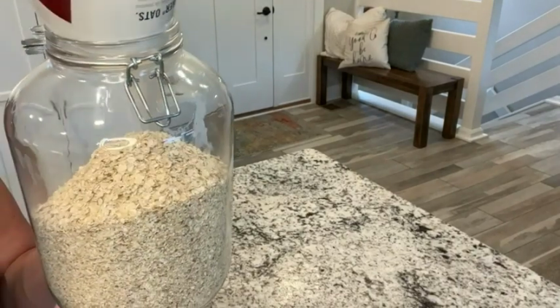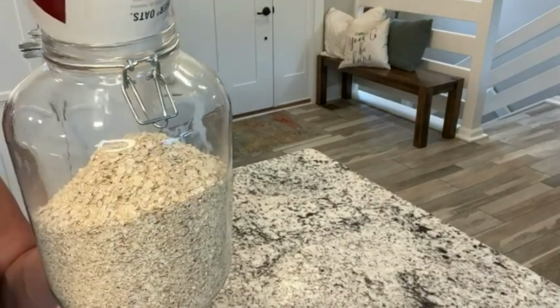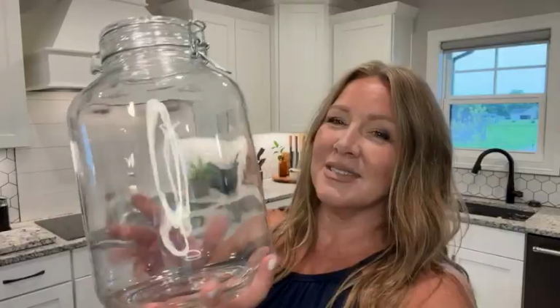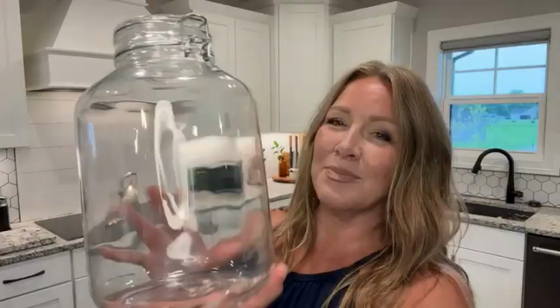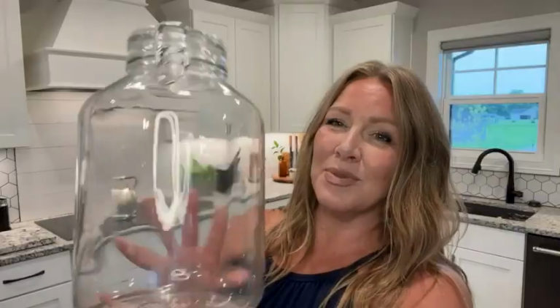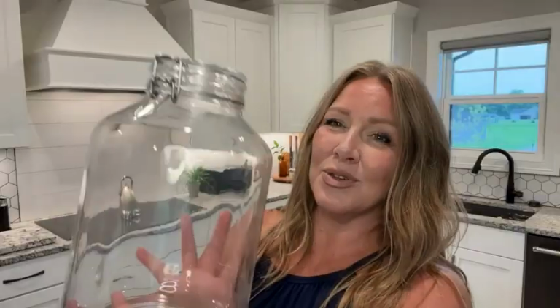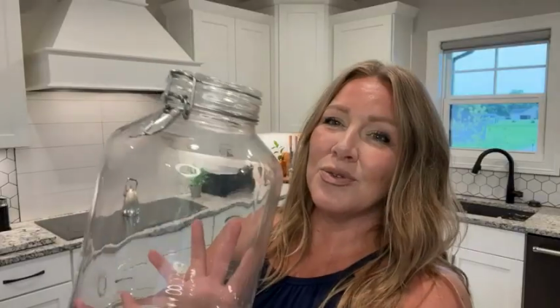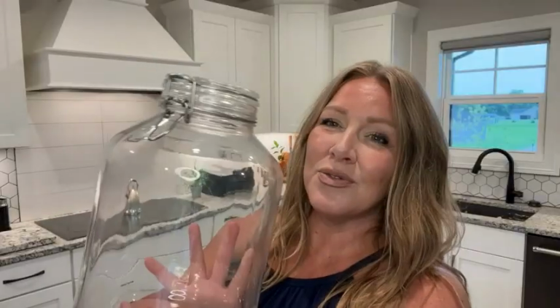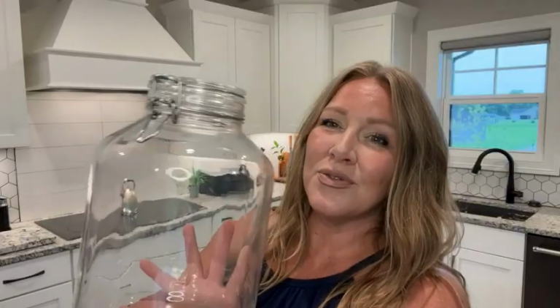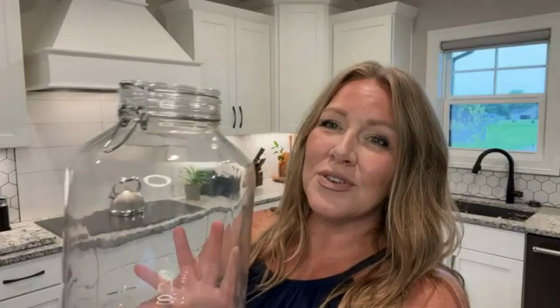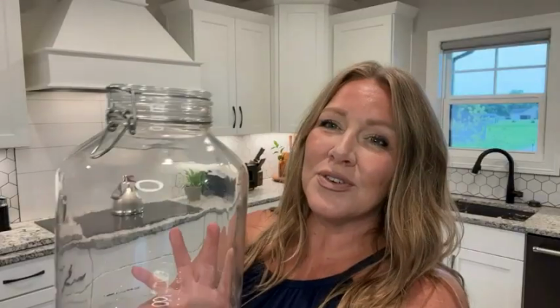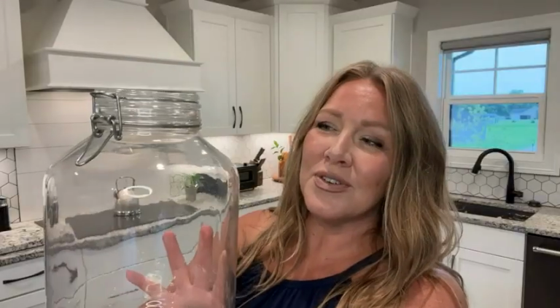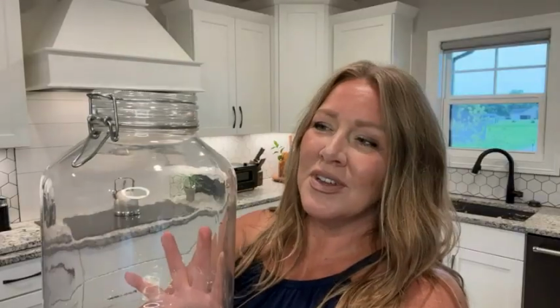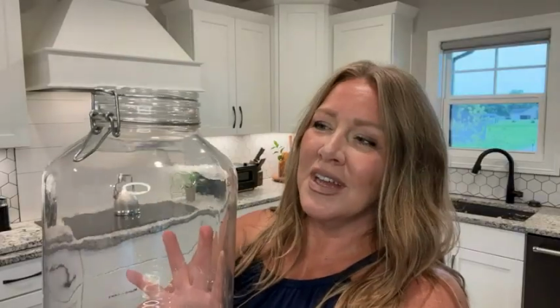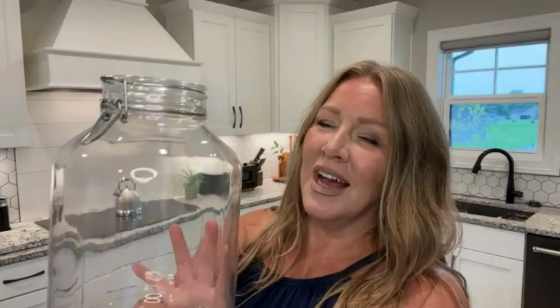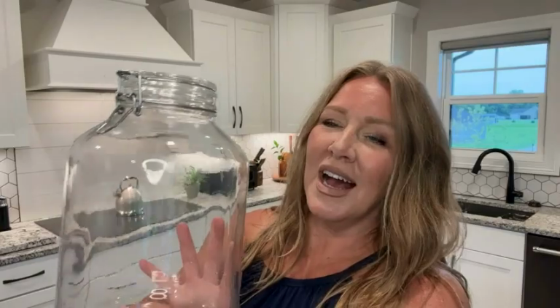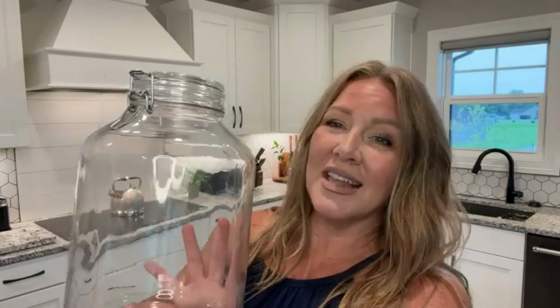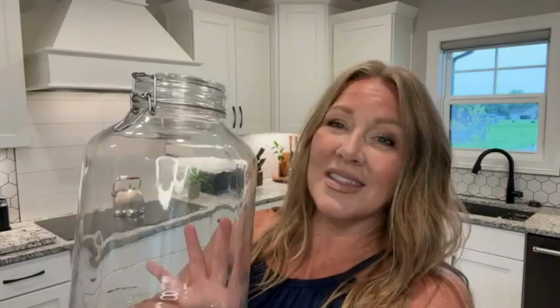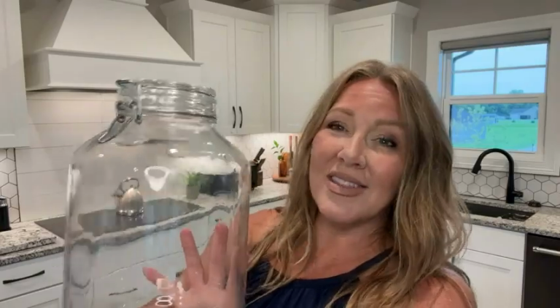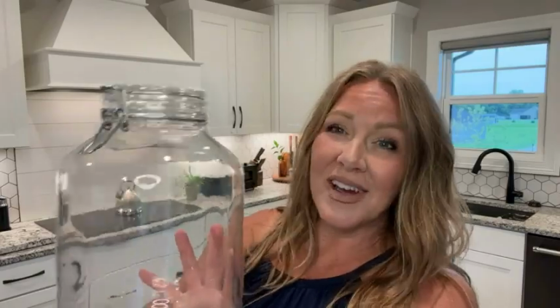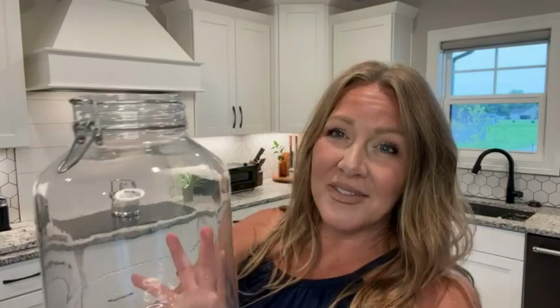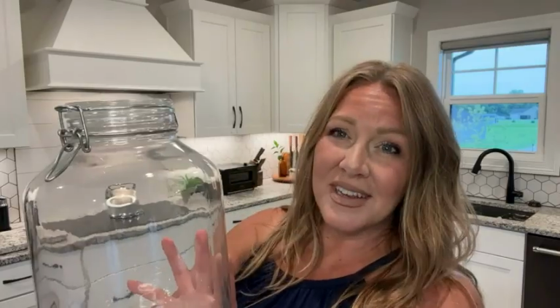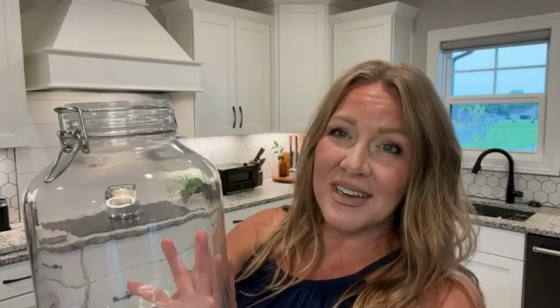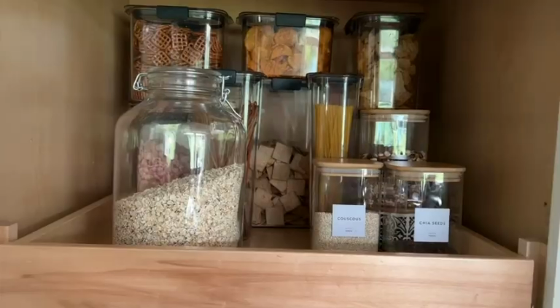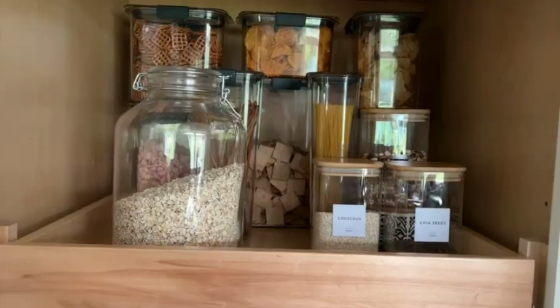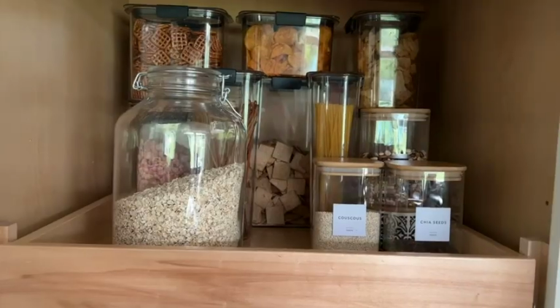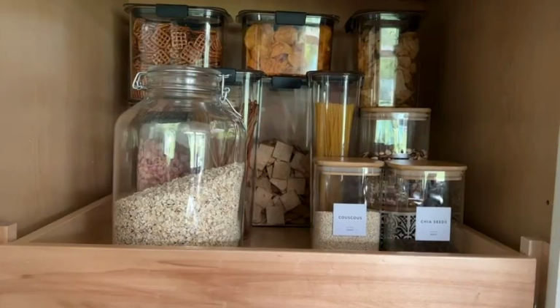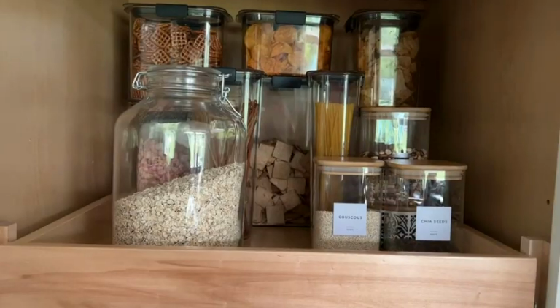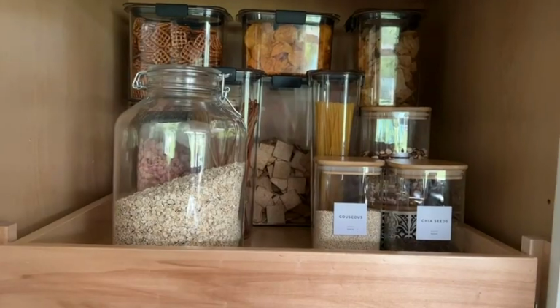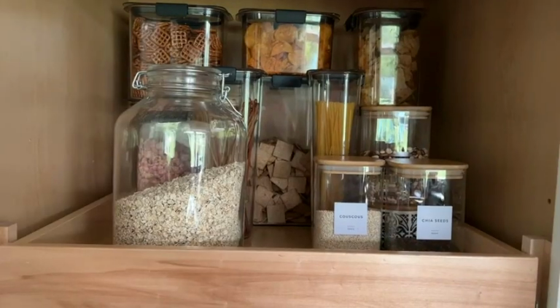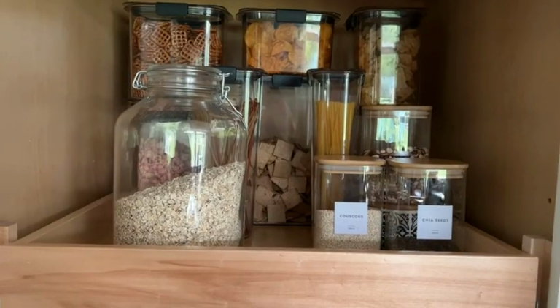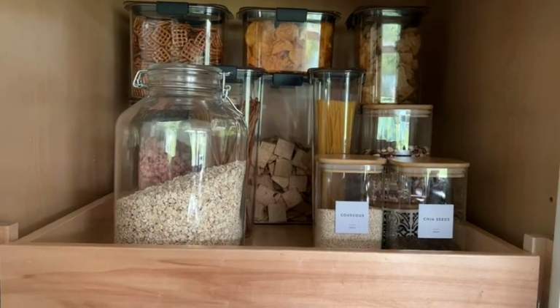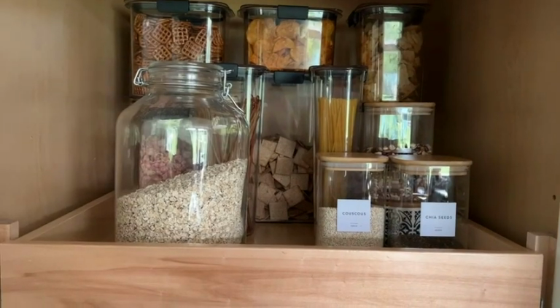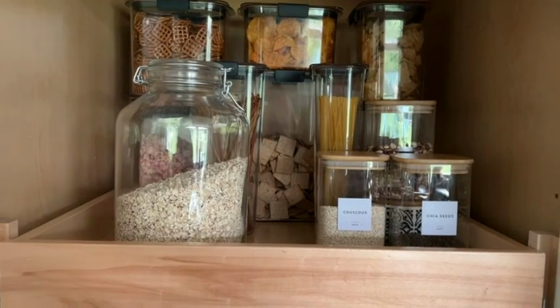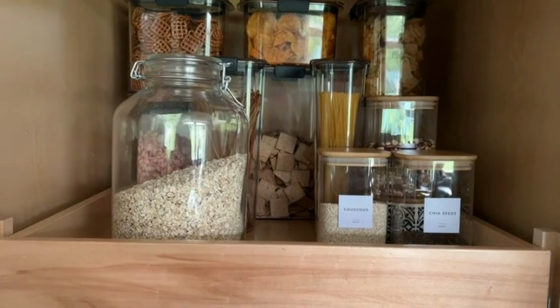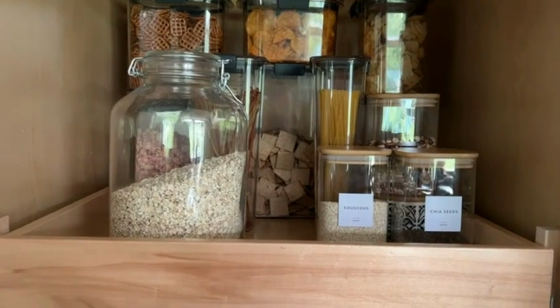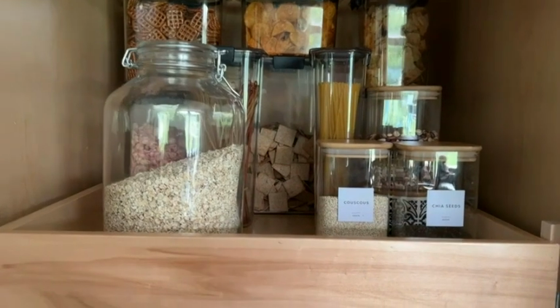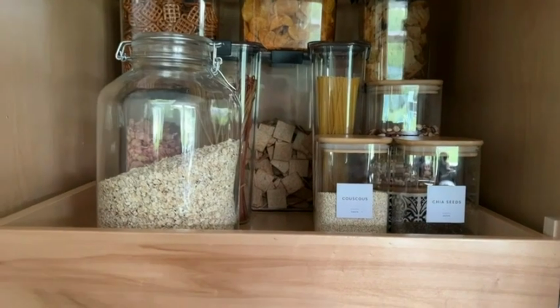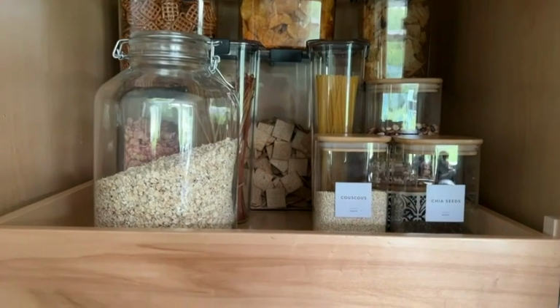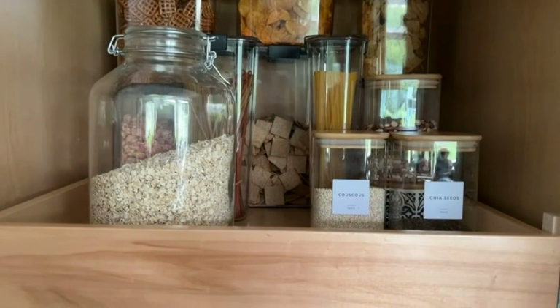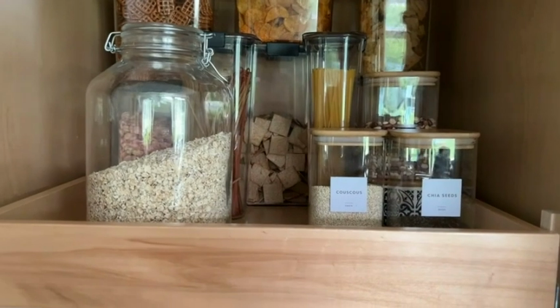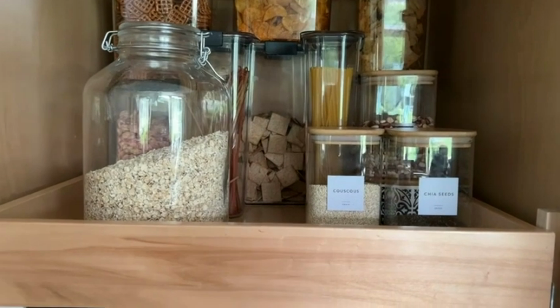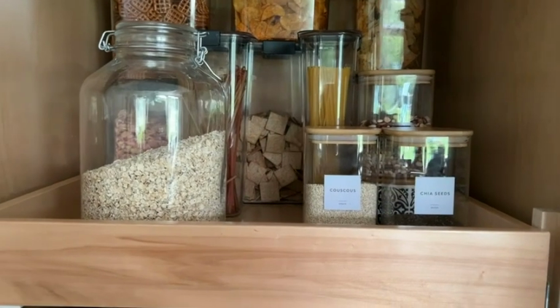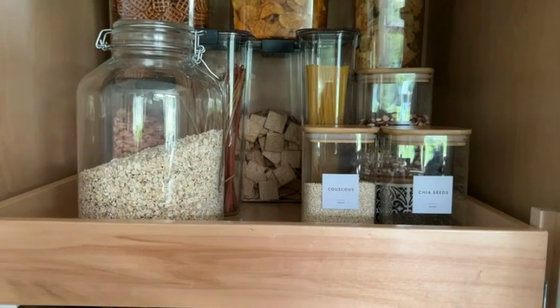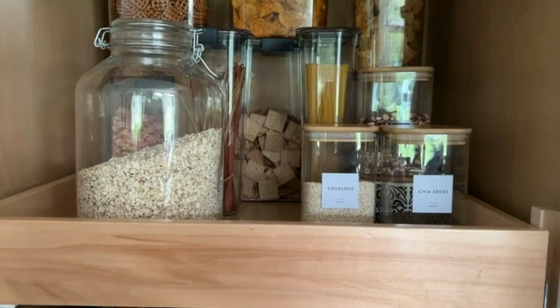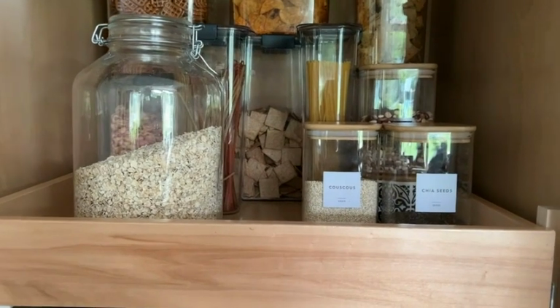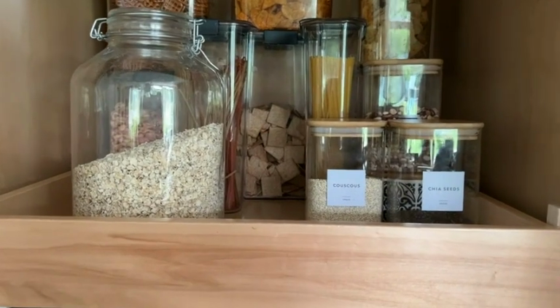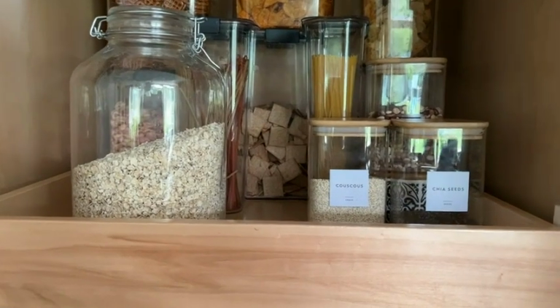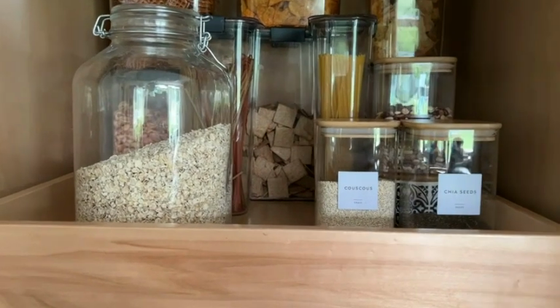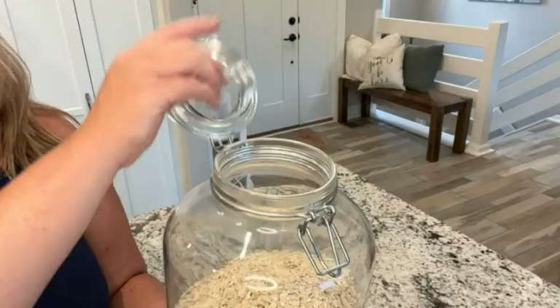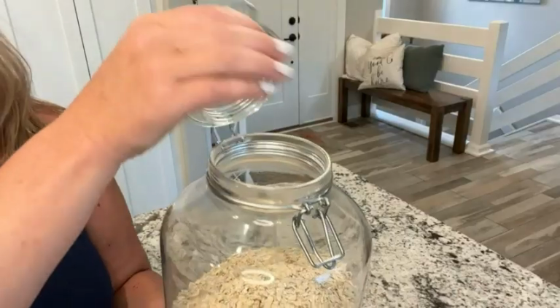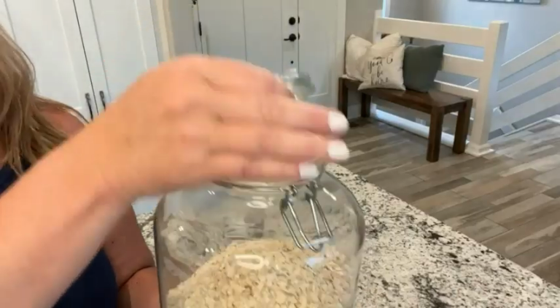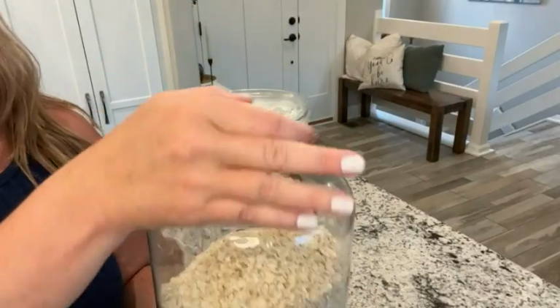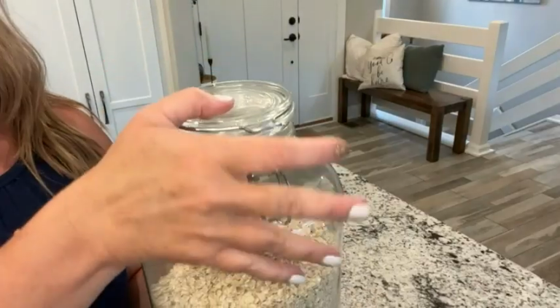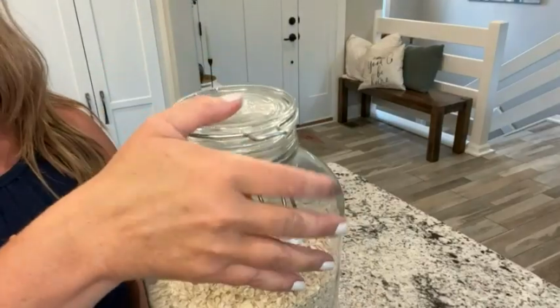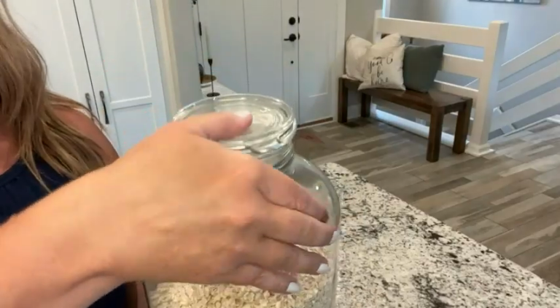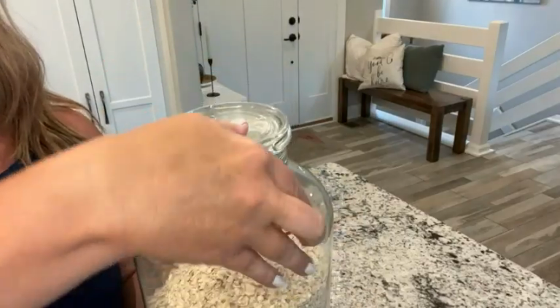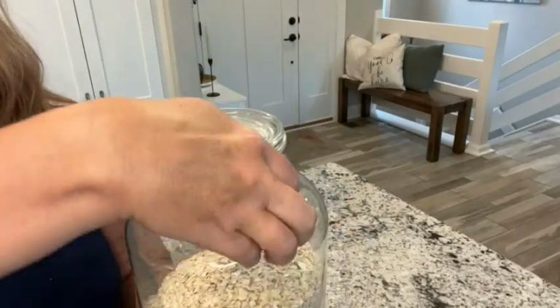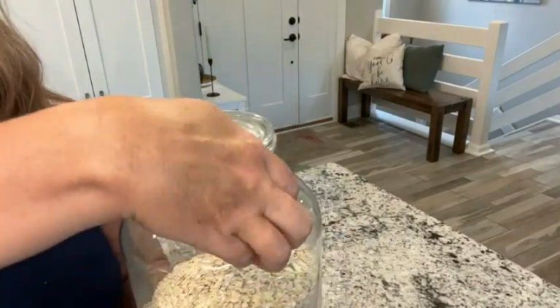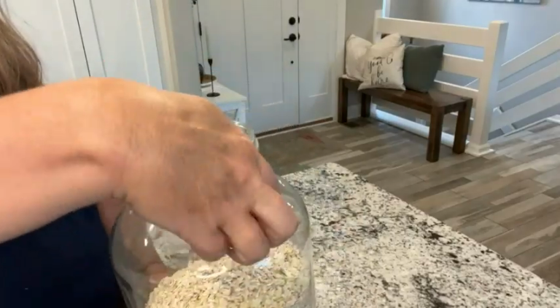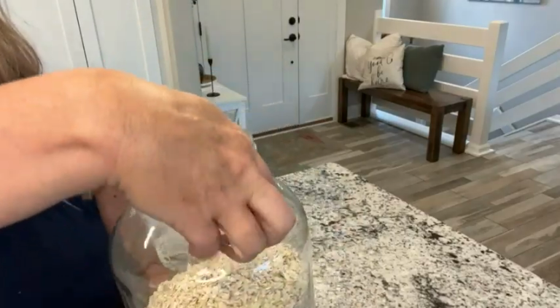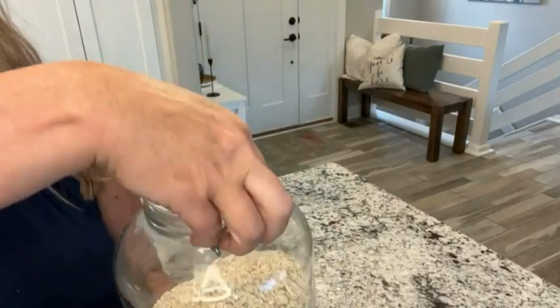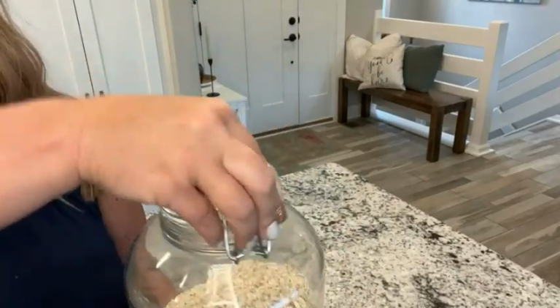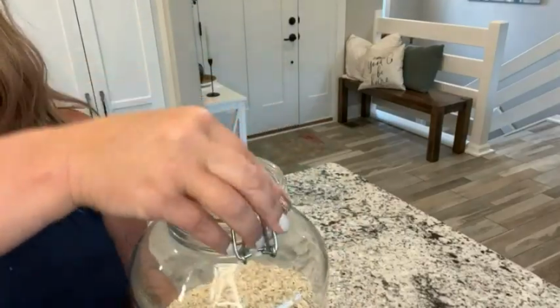It's beautiful. I love it. And of course, it's gorgeous in the pantry.